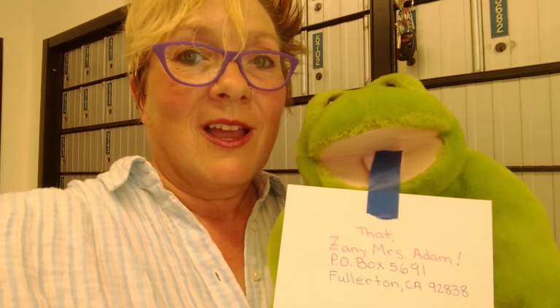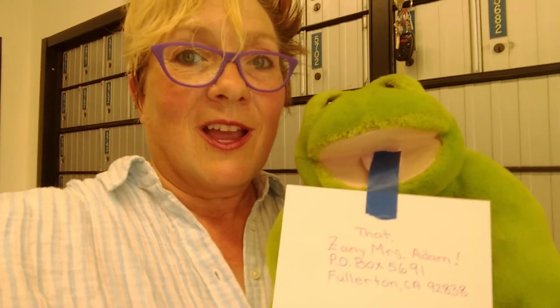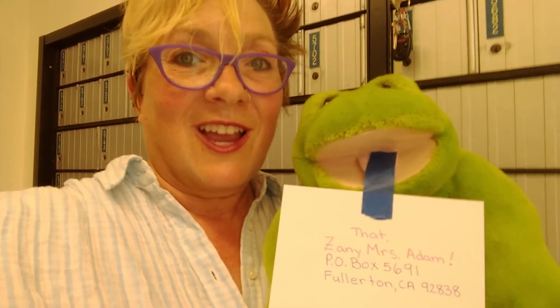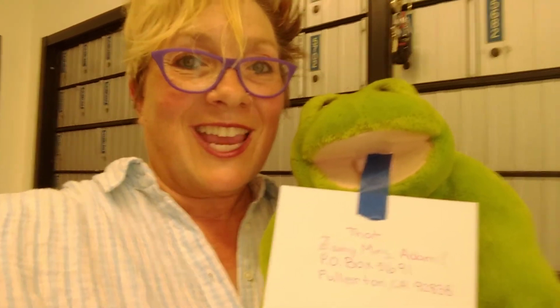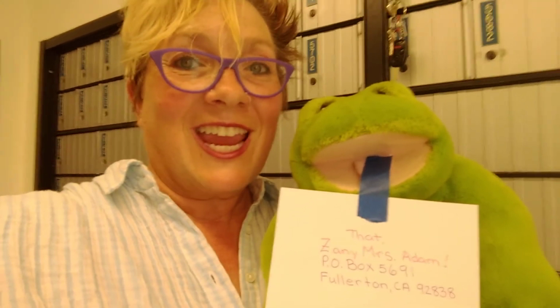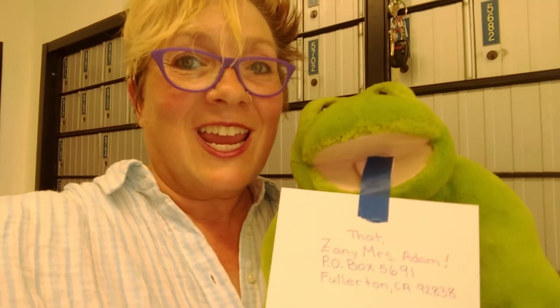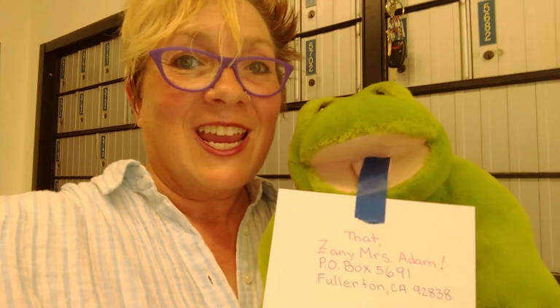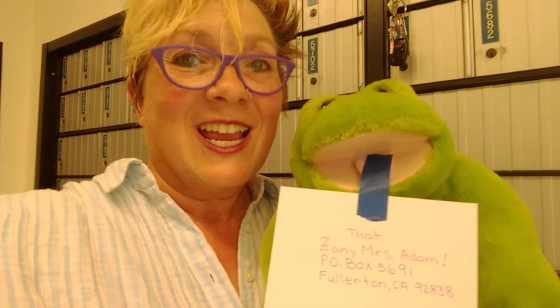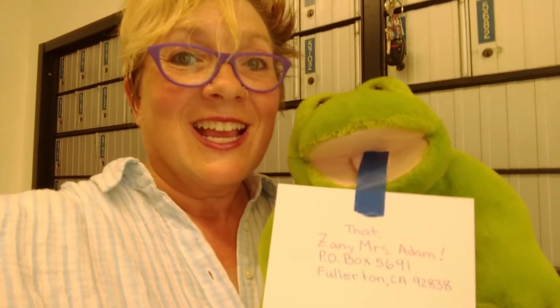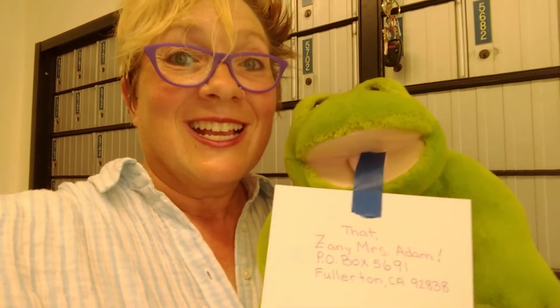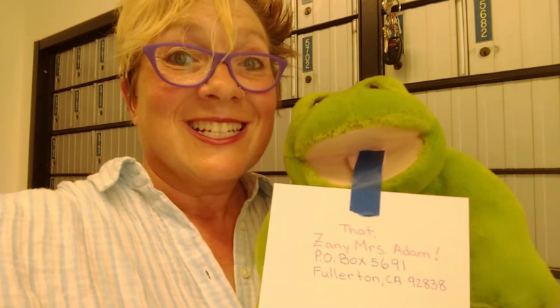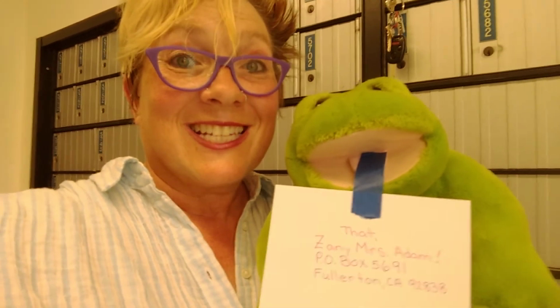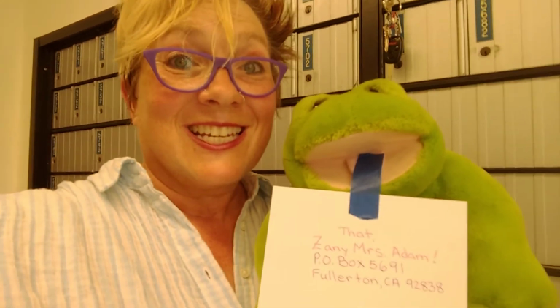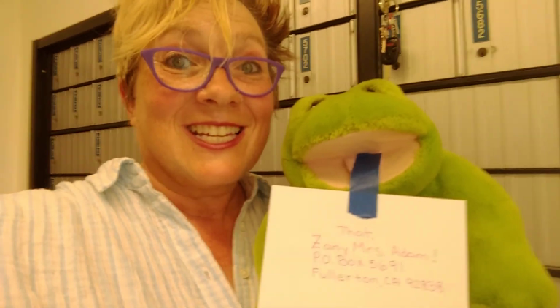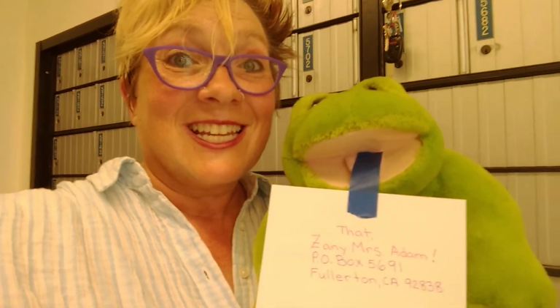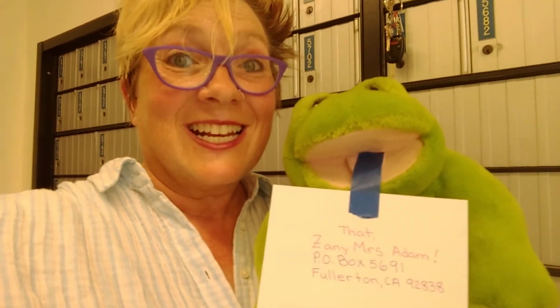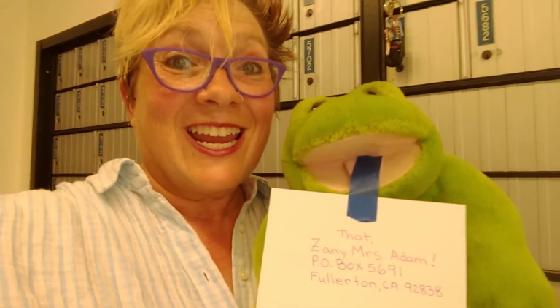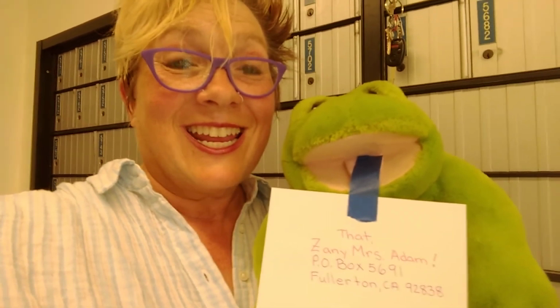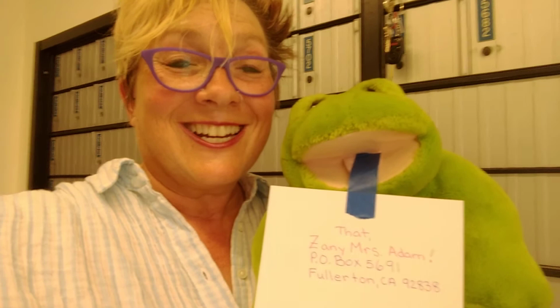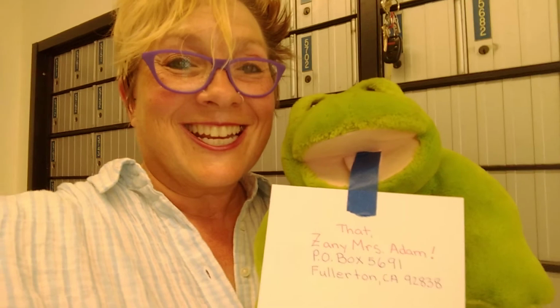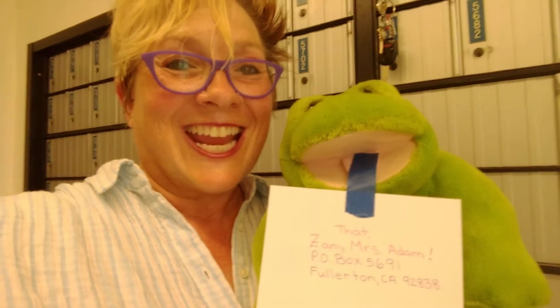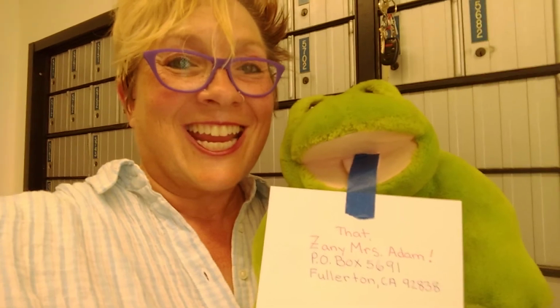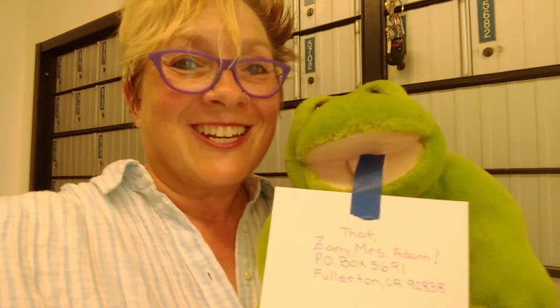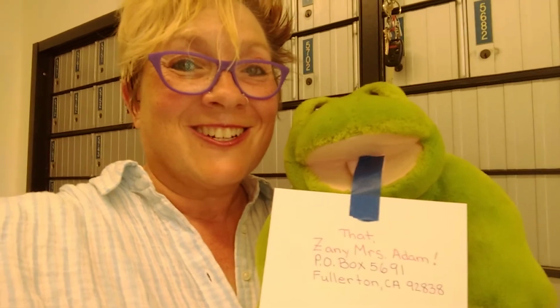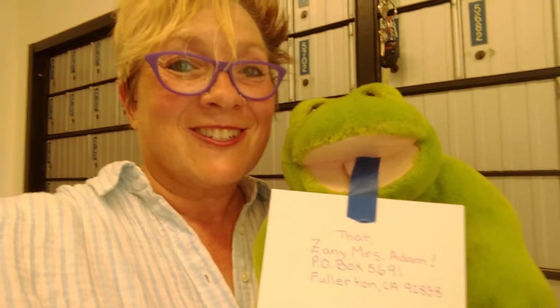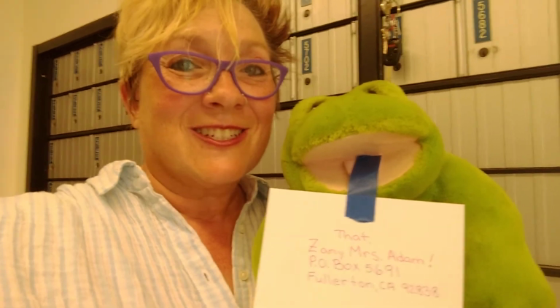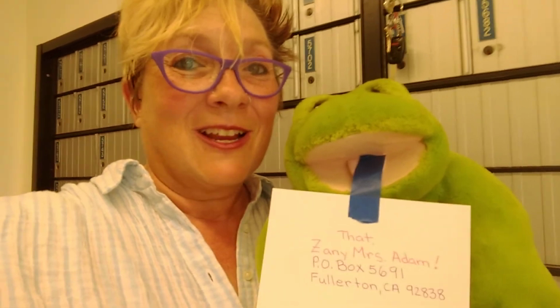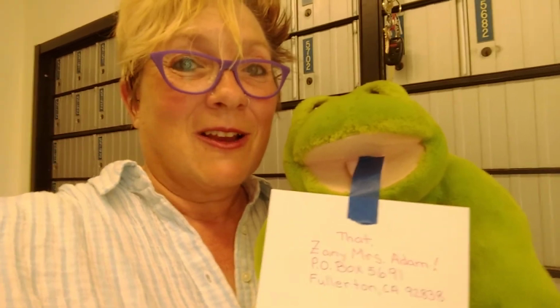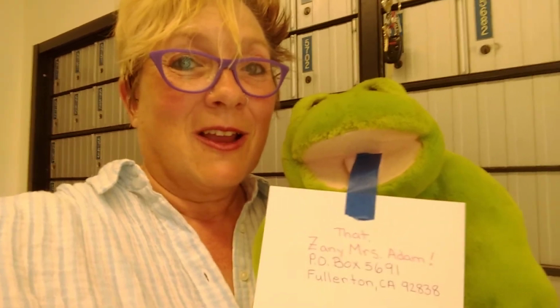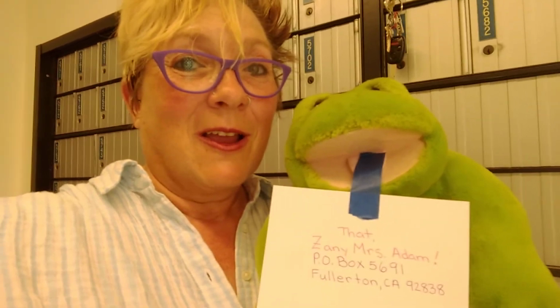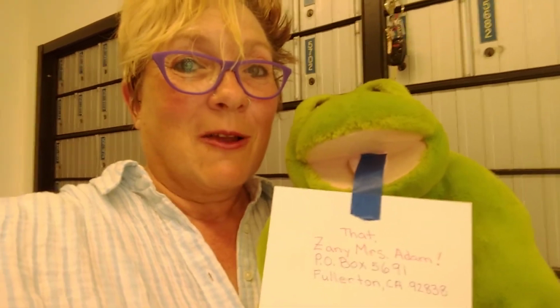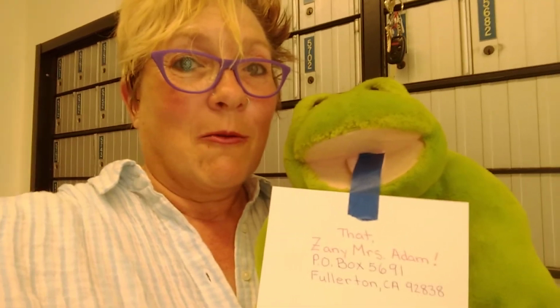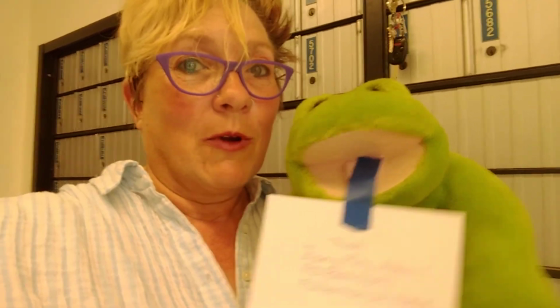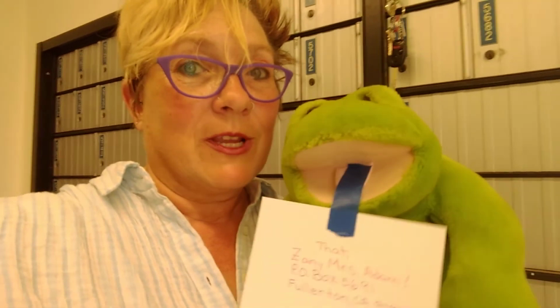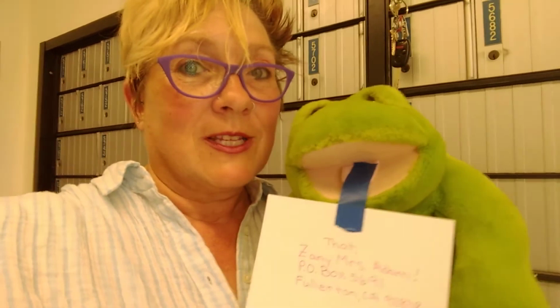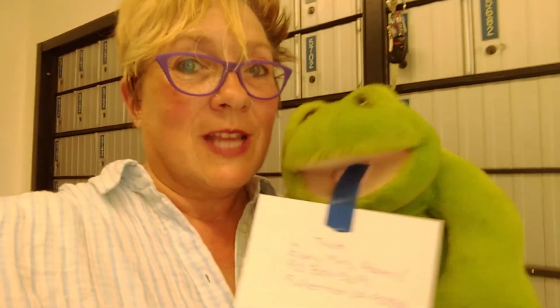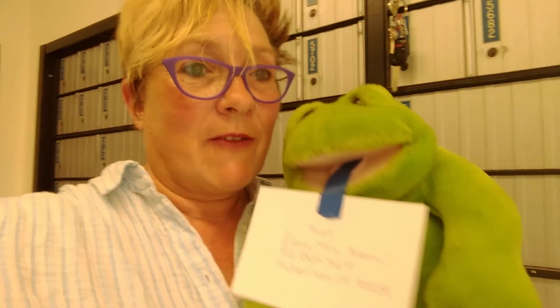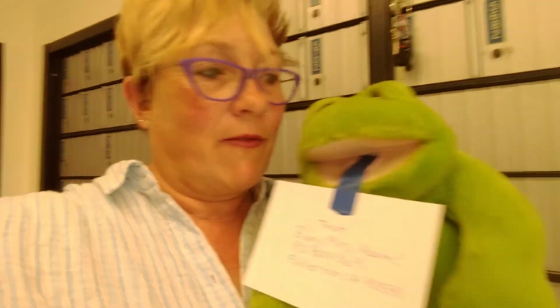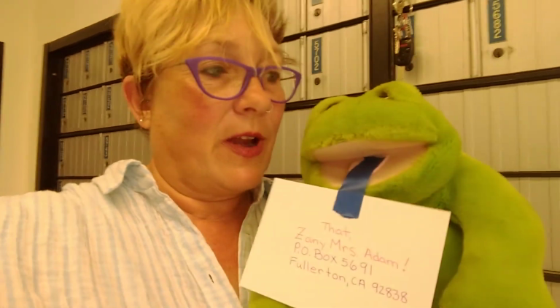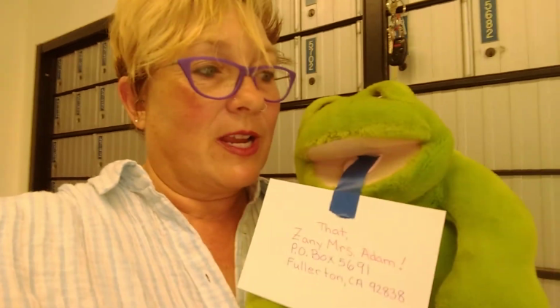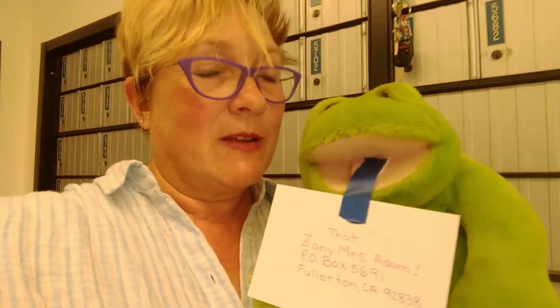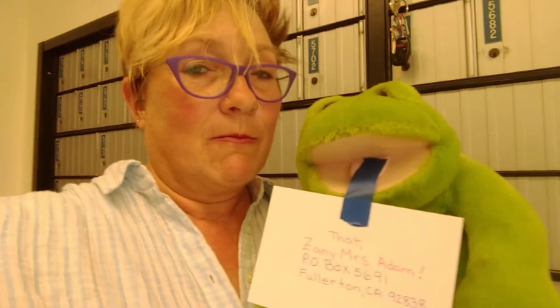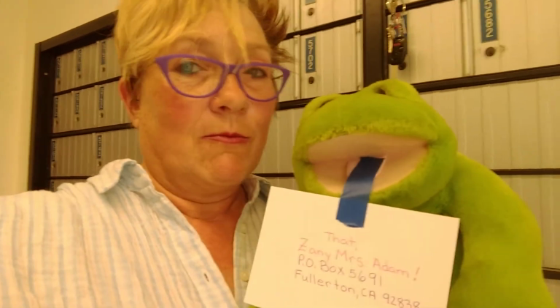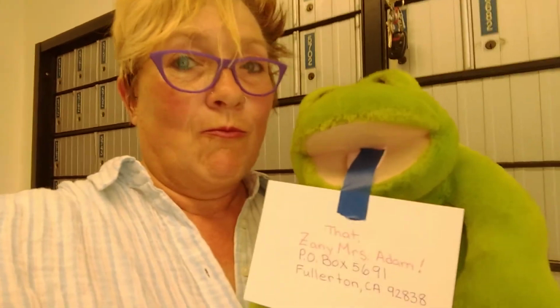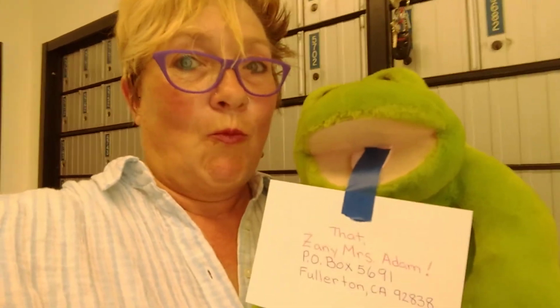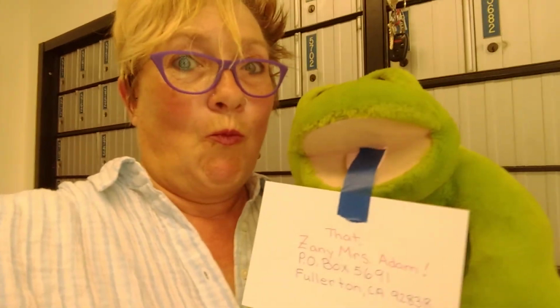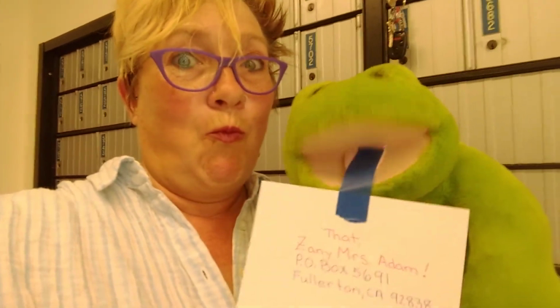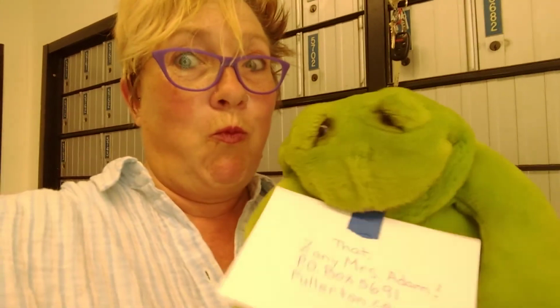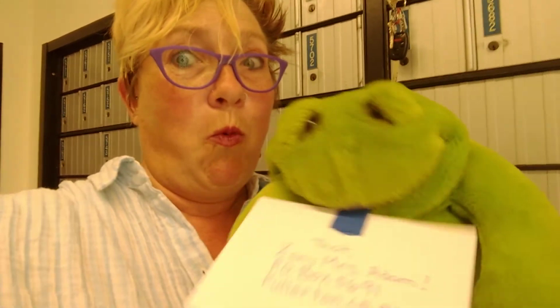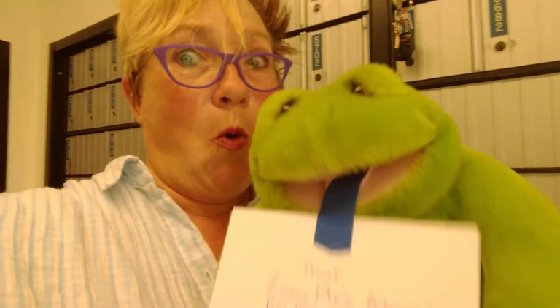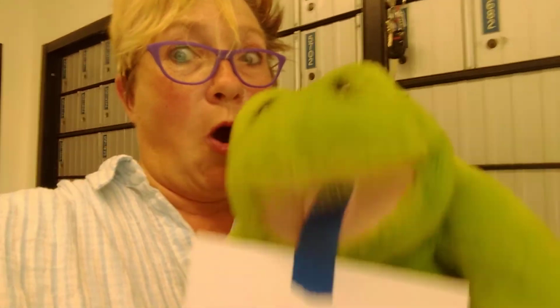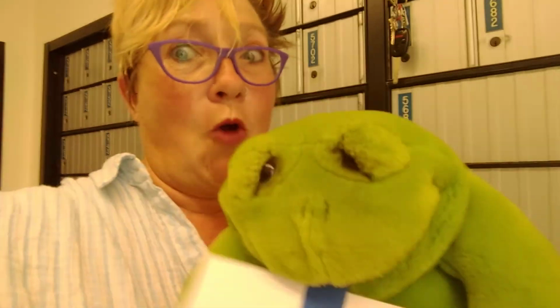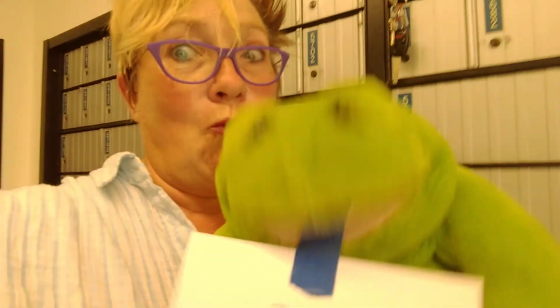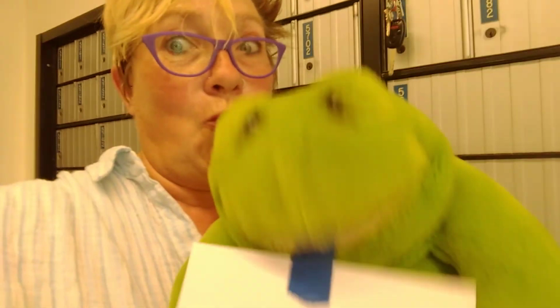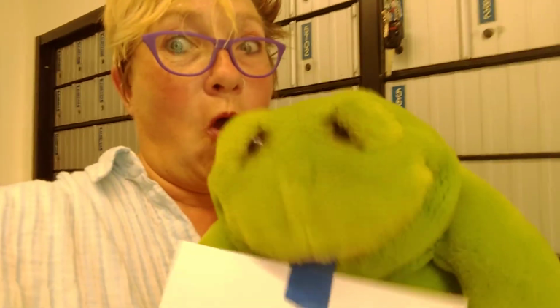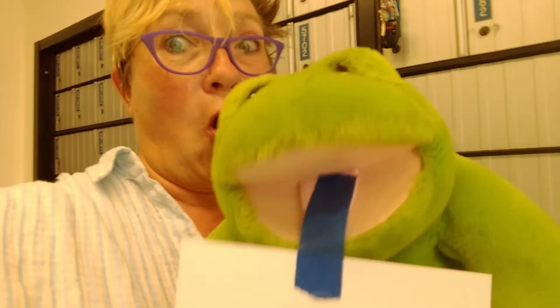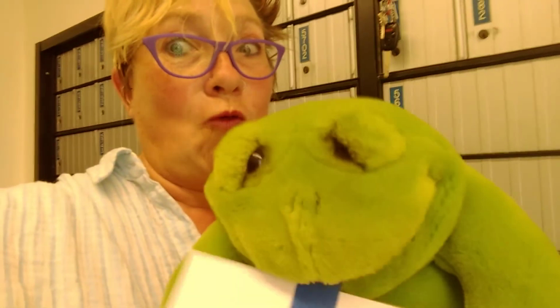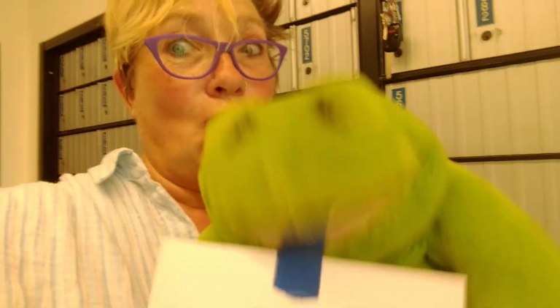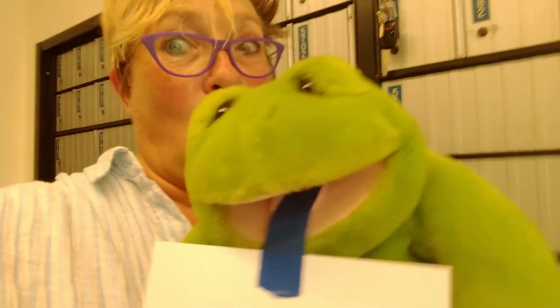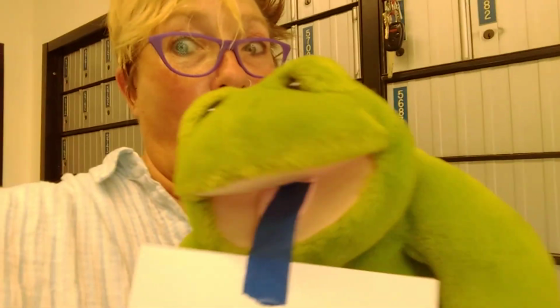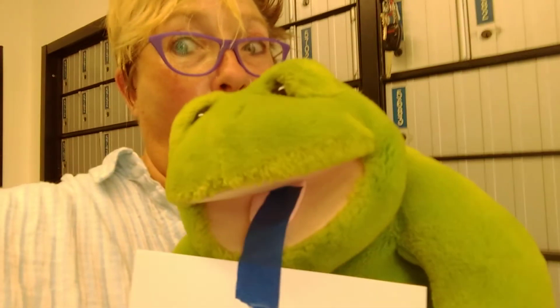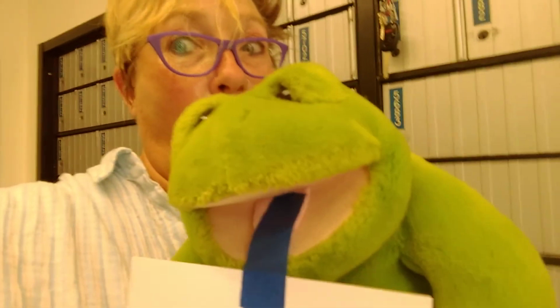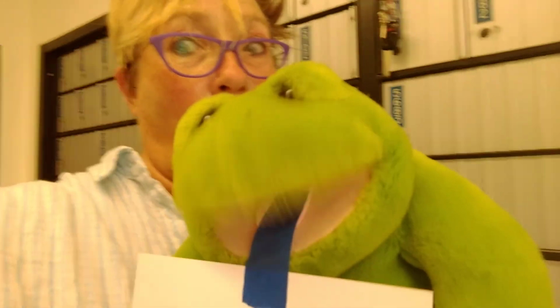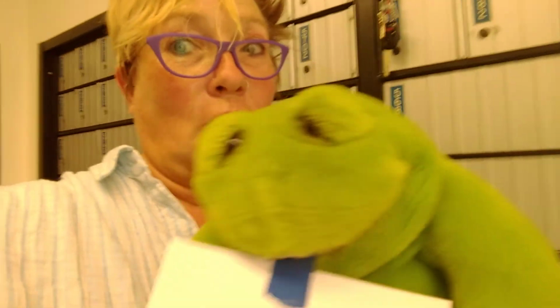Okay, see you later, Gators. What do you say, Freddie? Rawr, rawr, rawr!